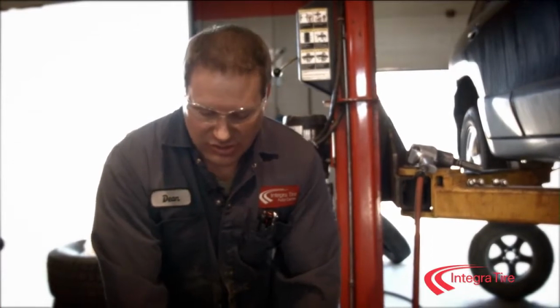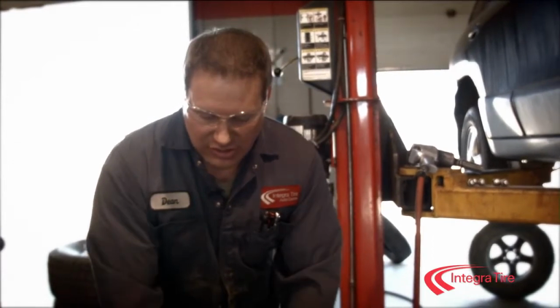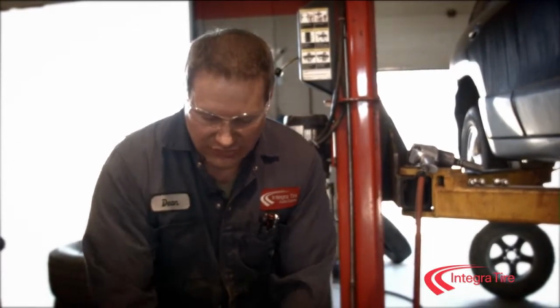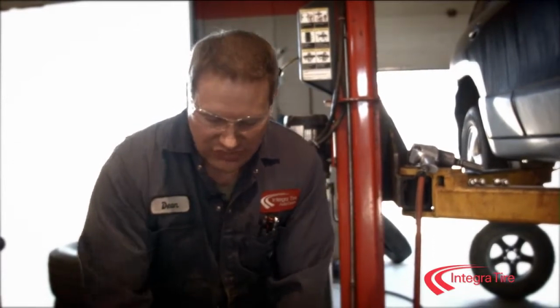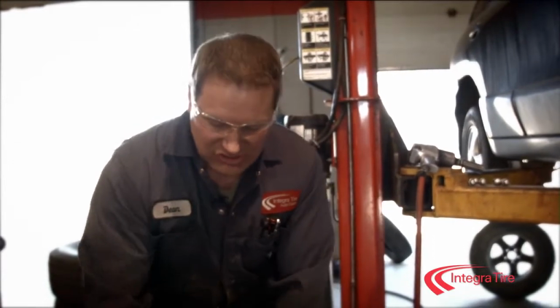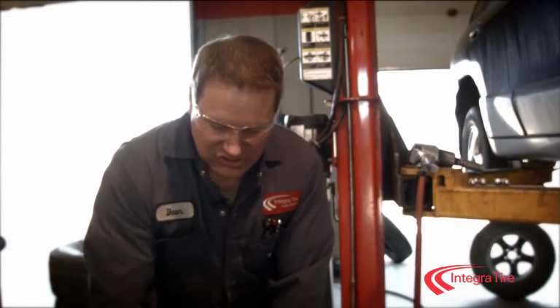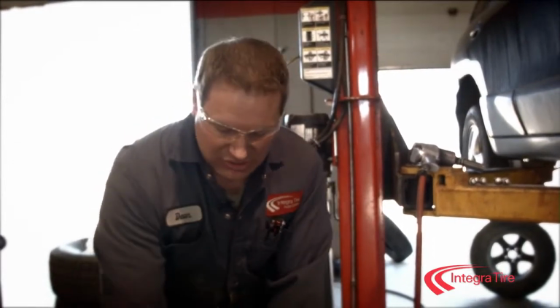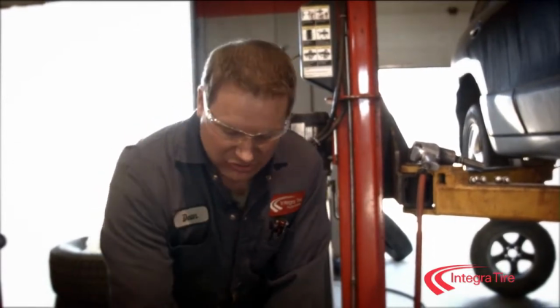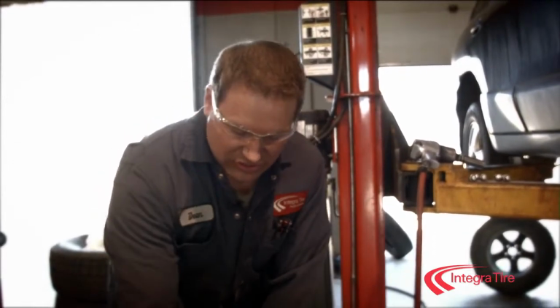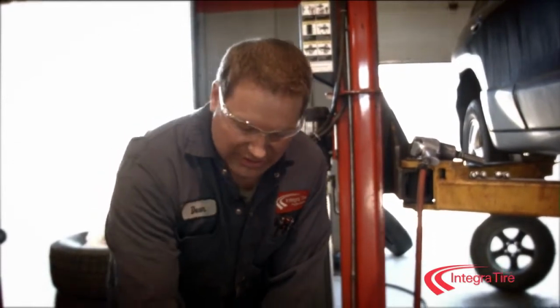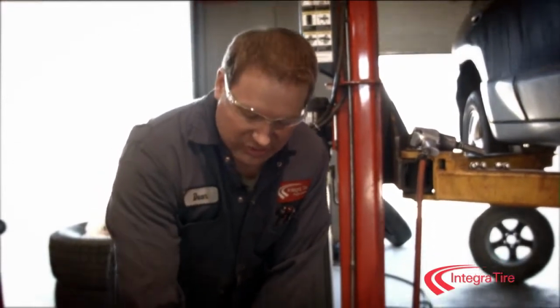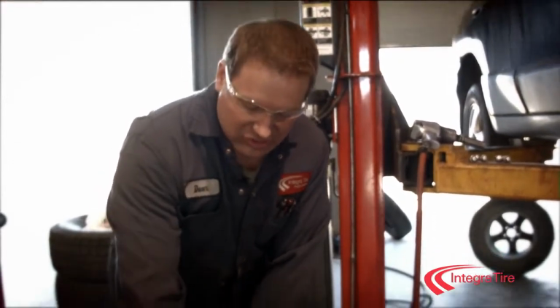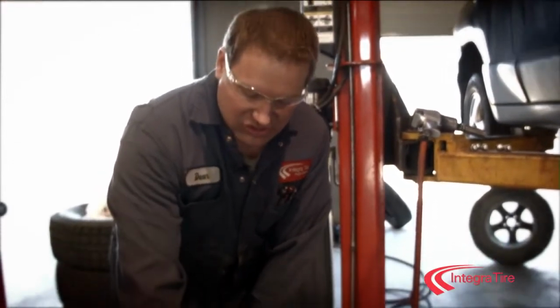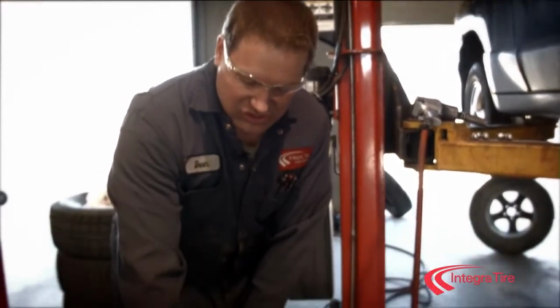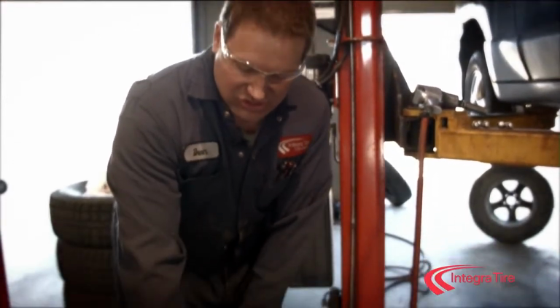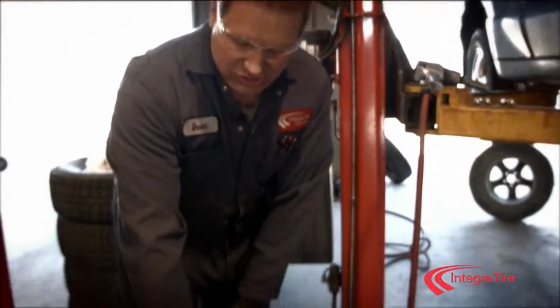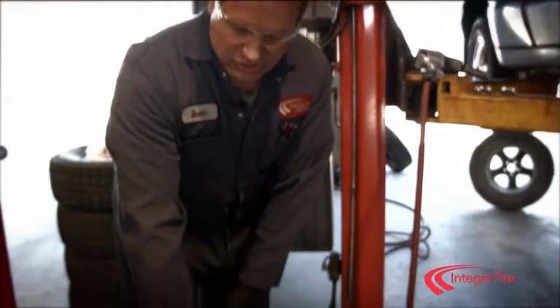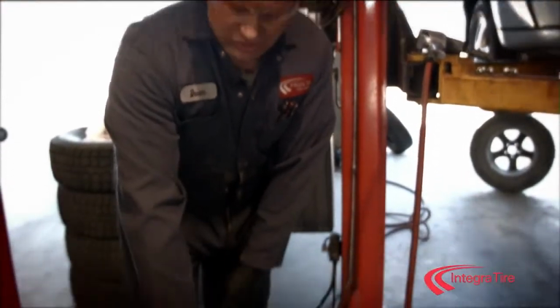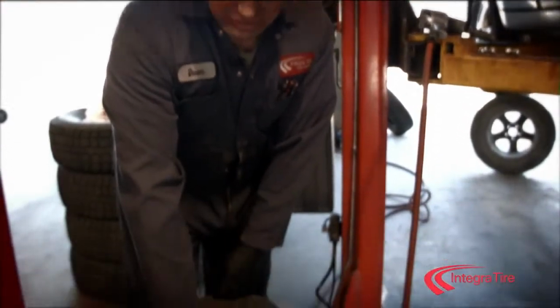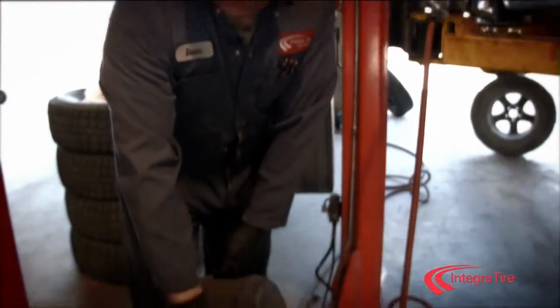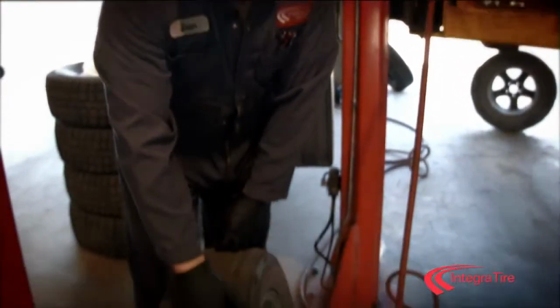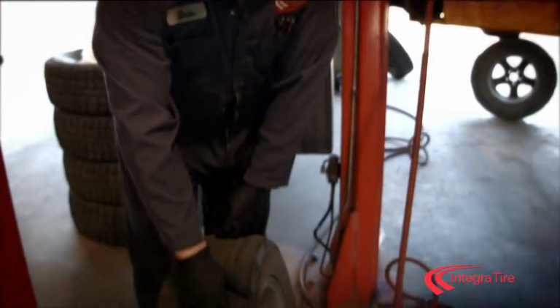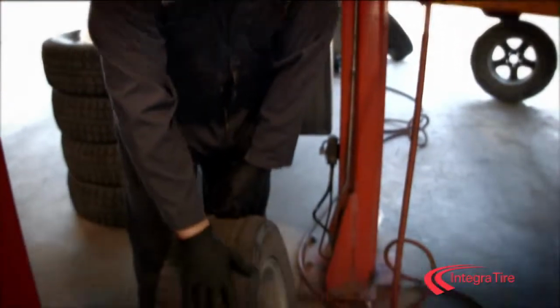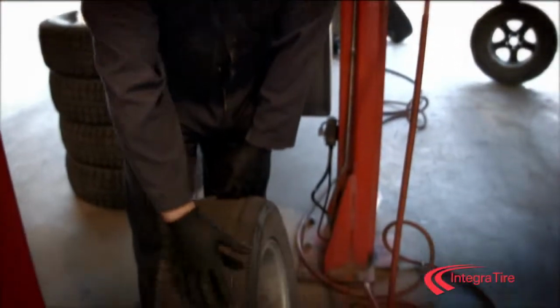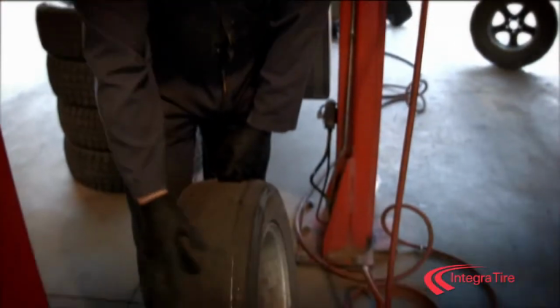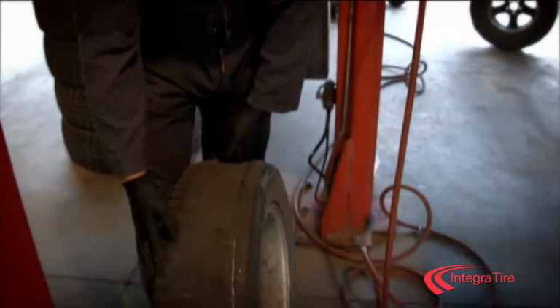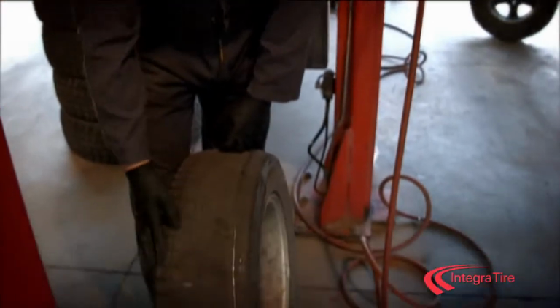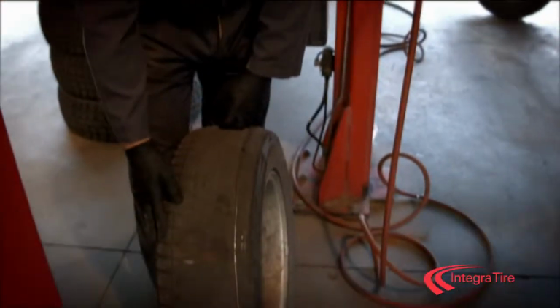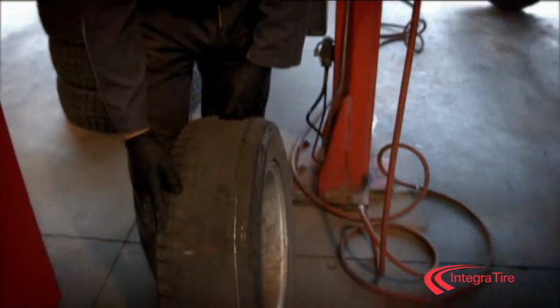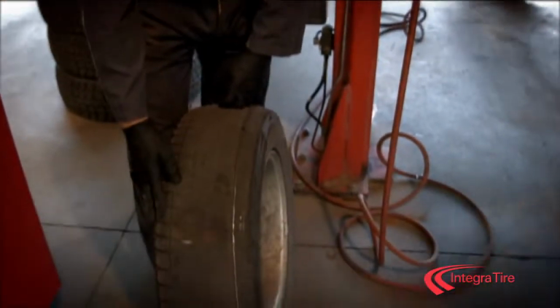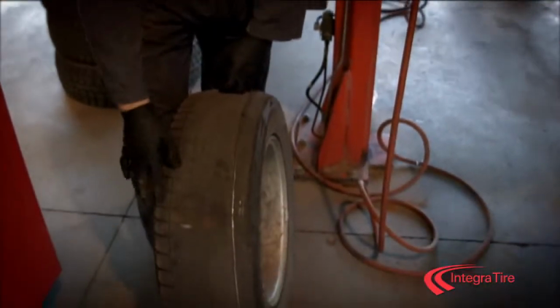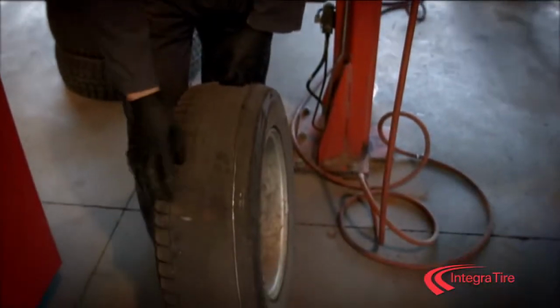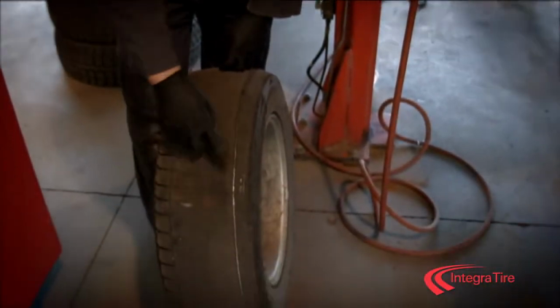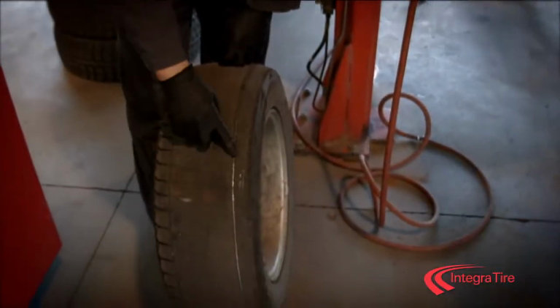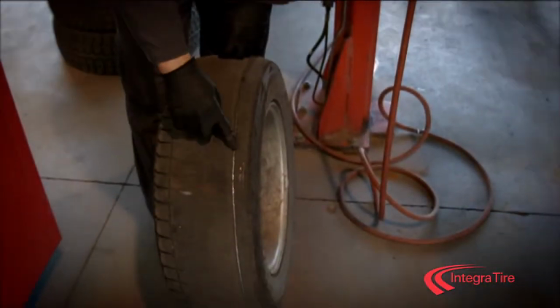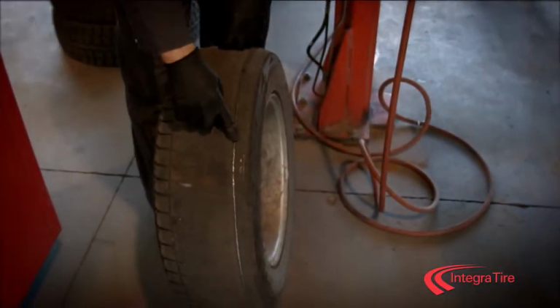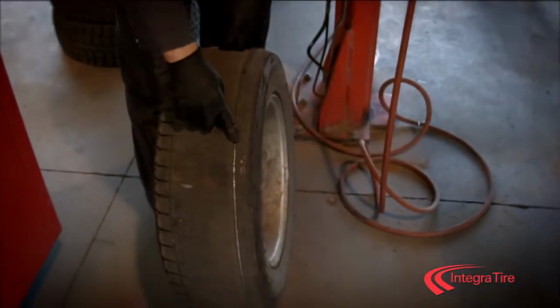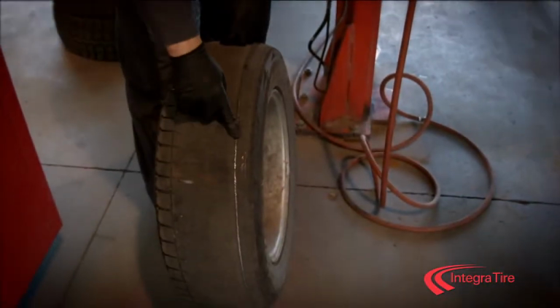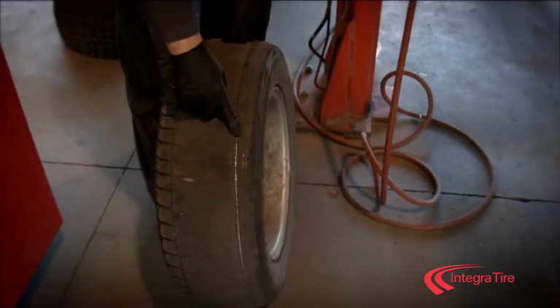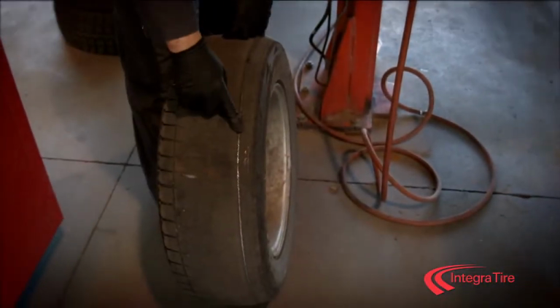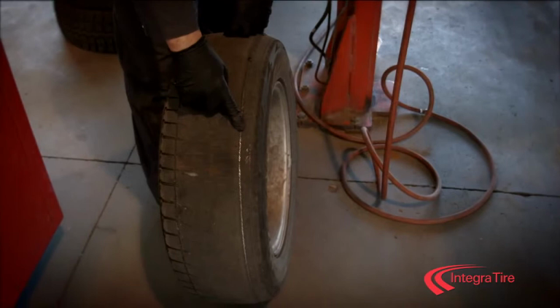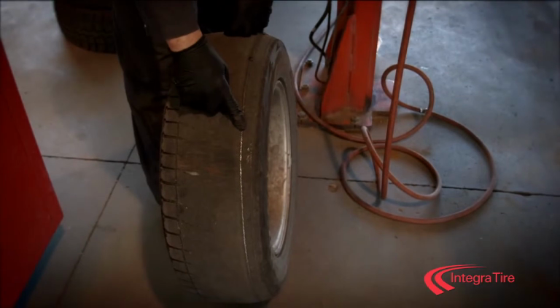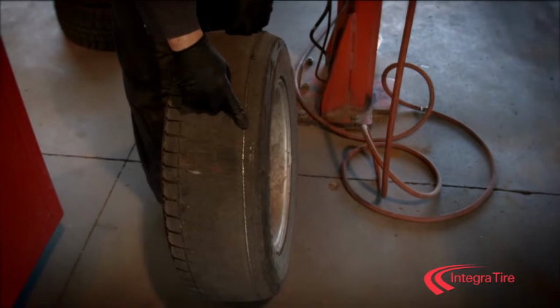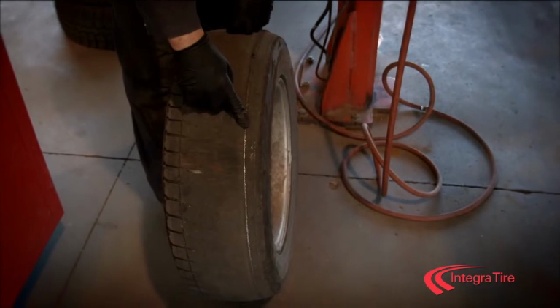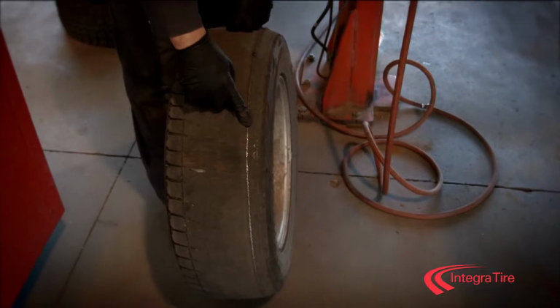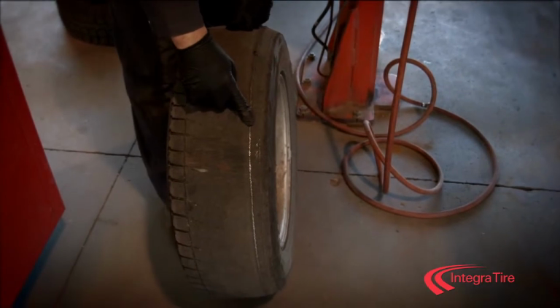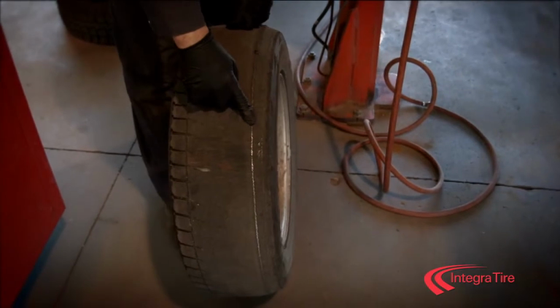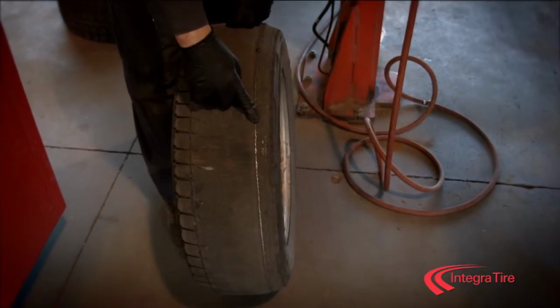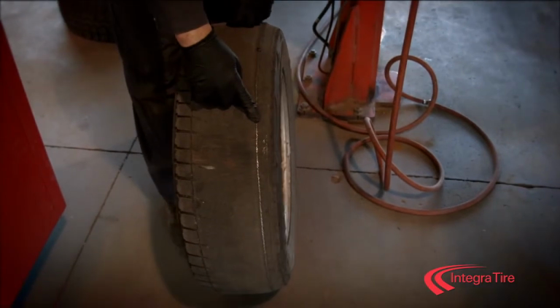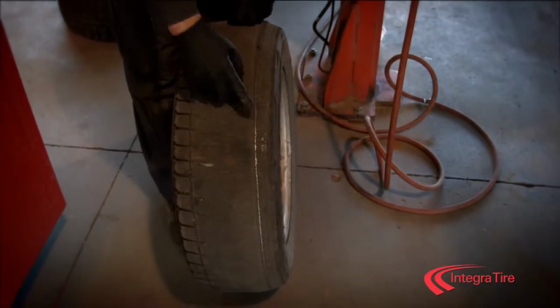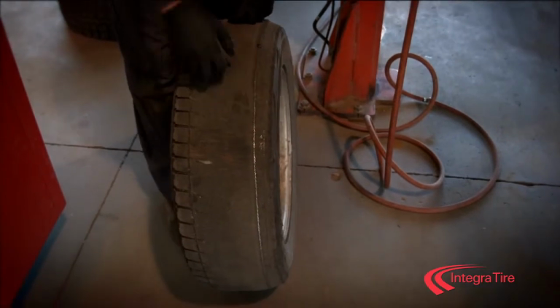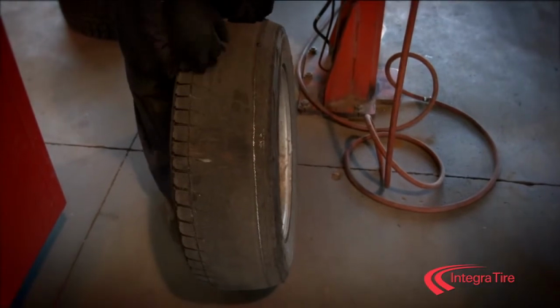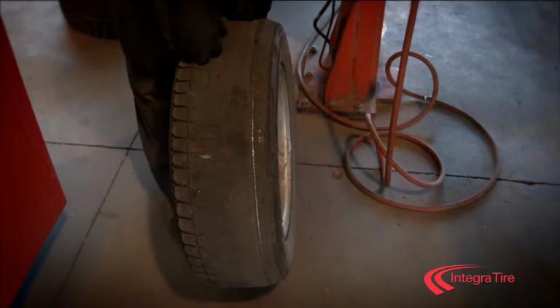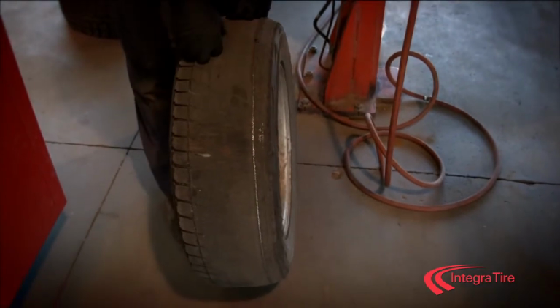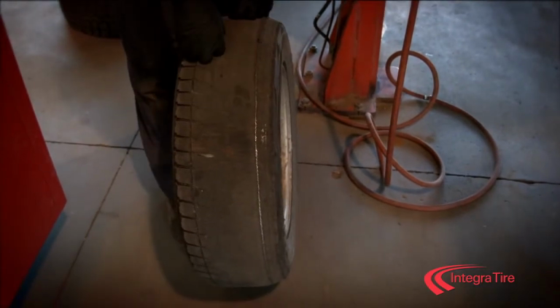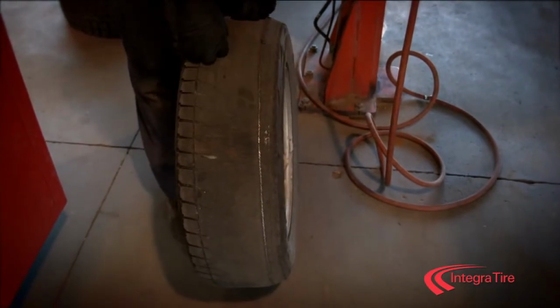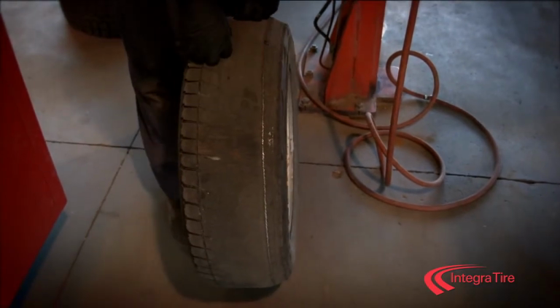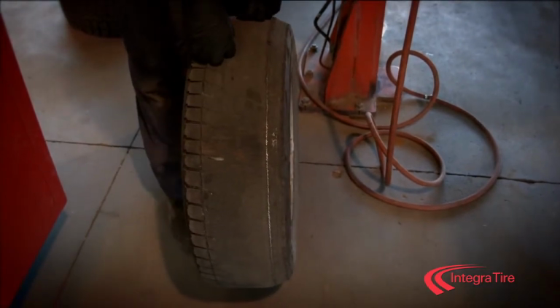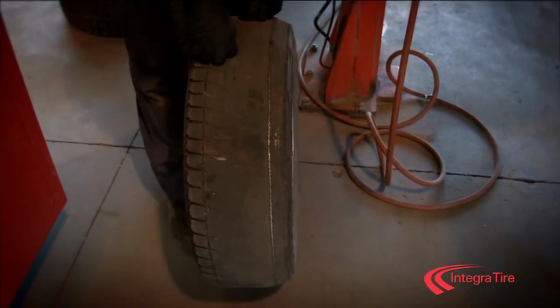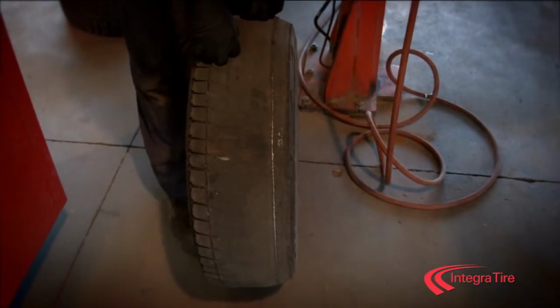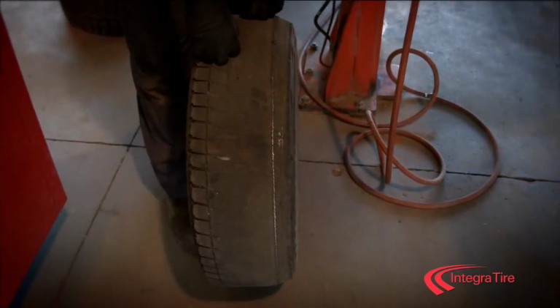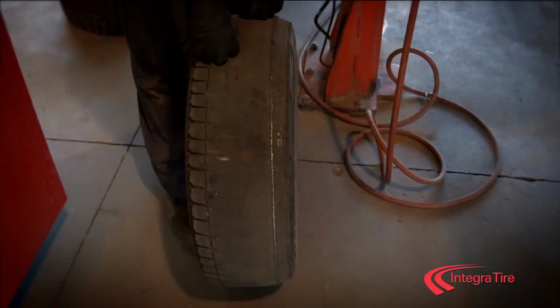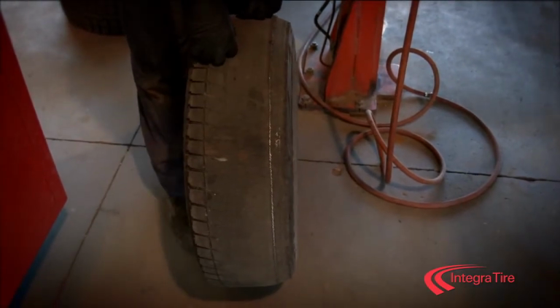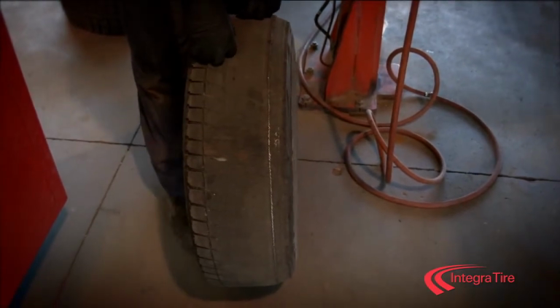If you ever see your tires on the inside or outside edge like this, you want to get to a tire shop and get those tires replaced immediately.